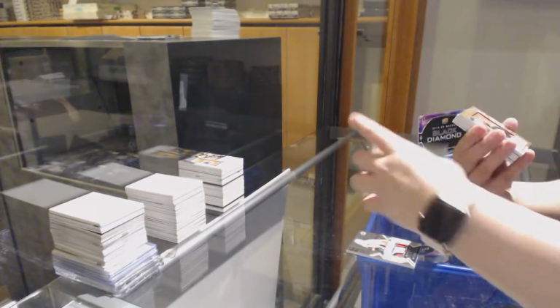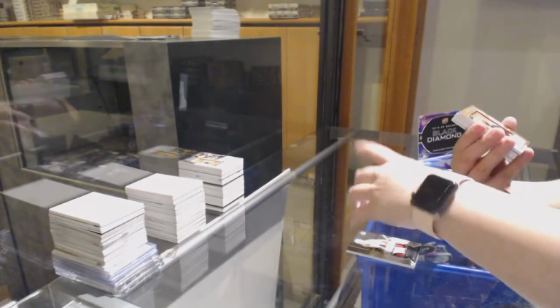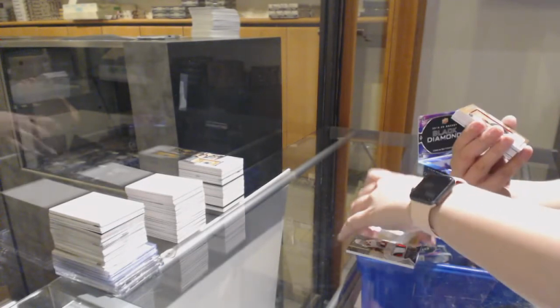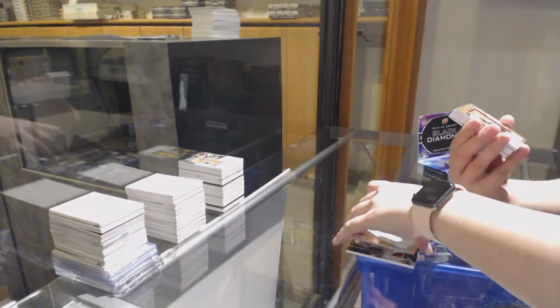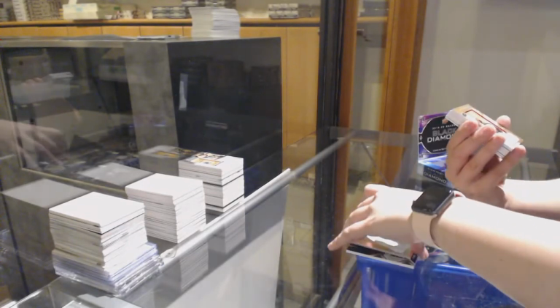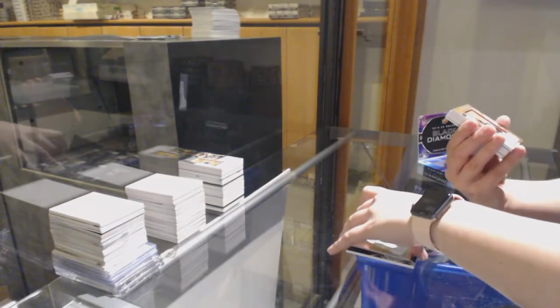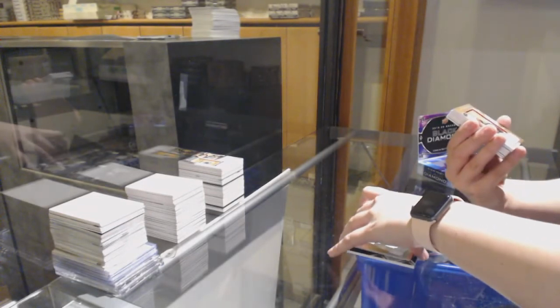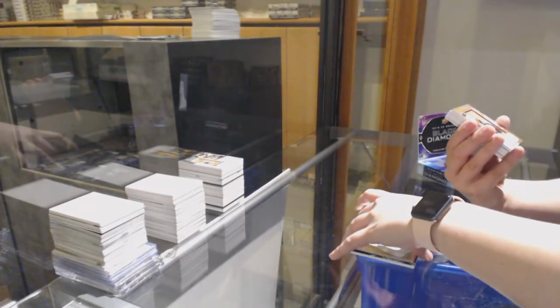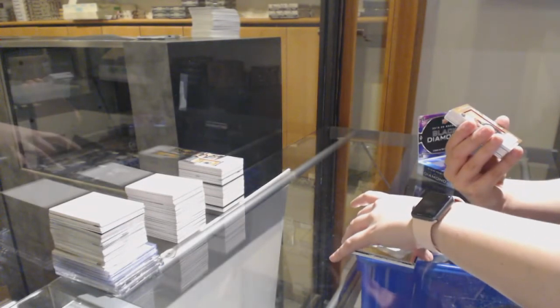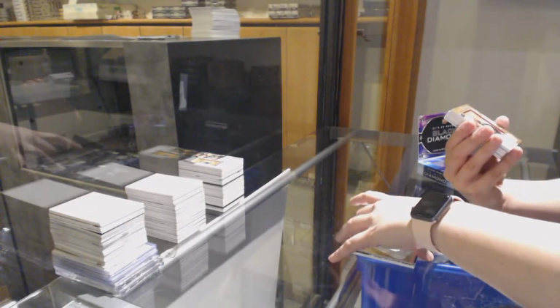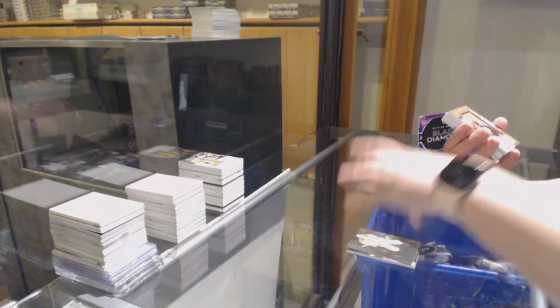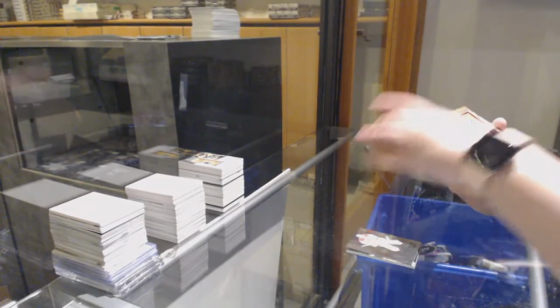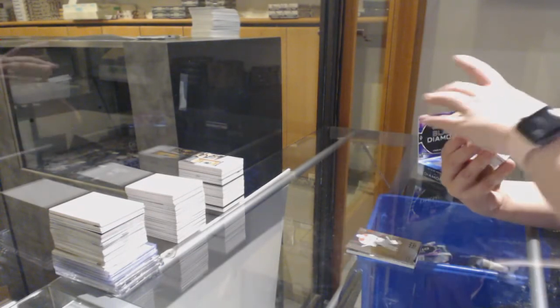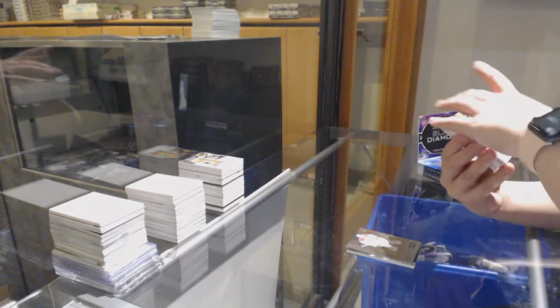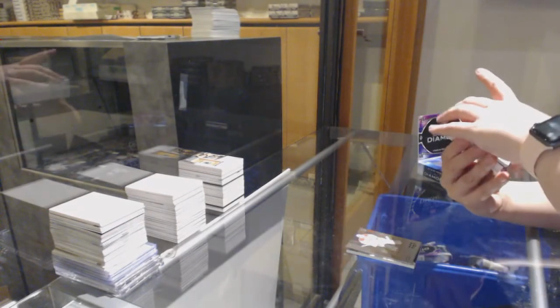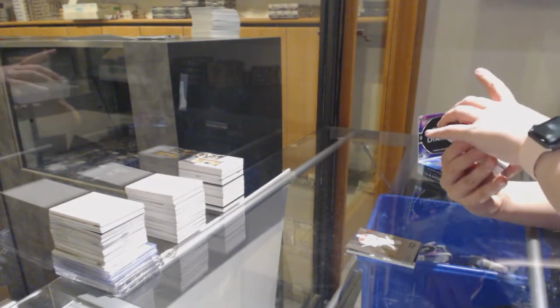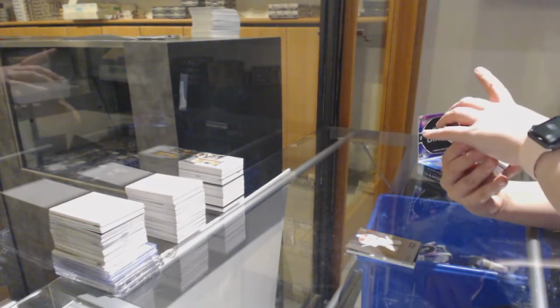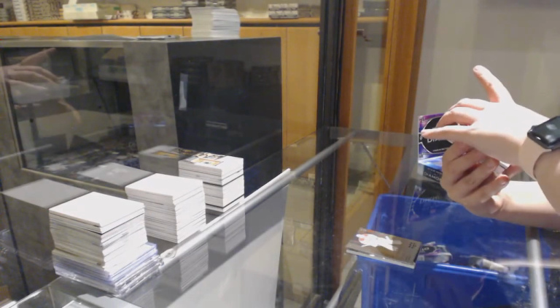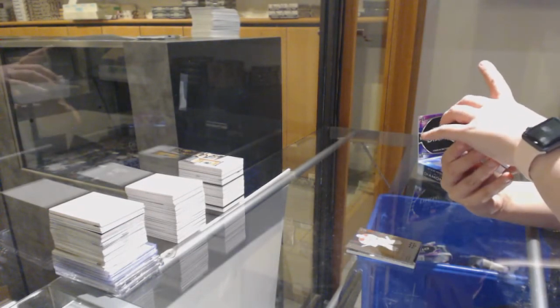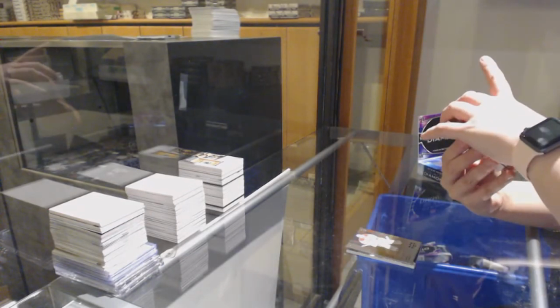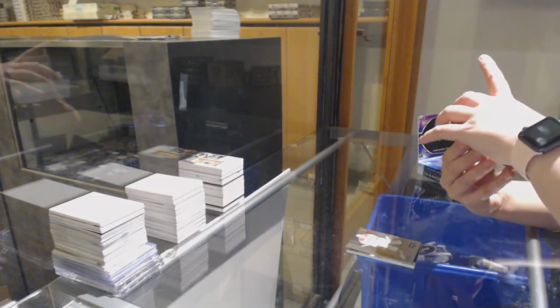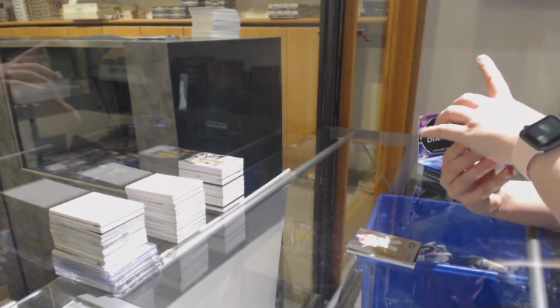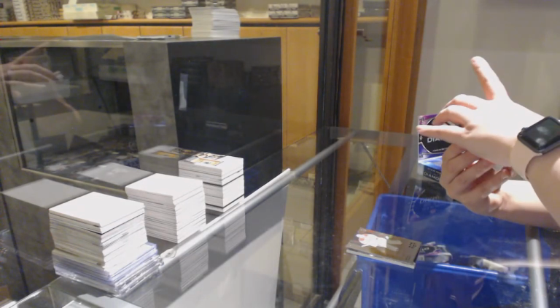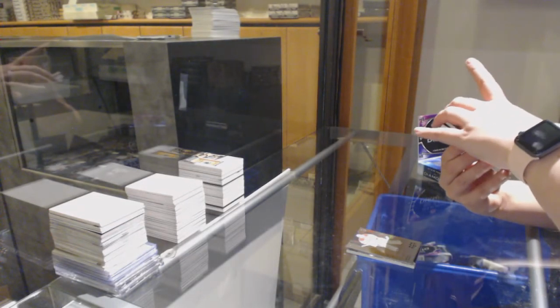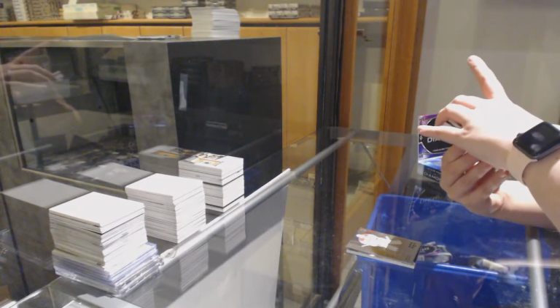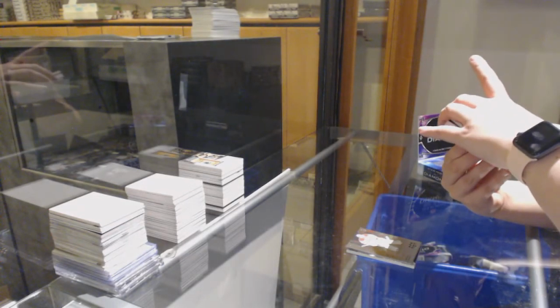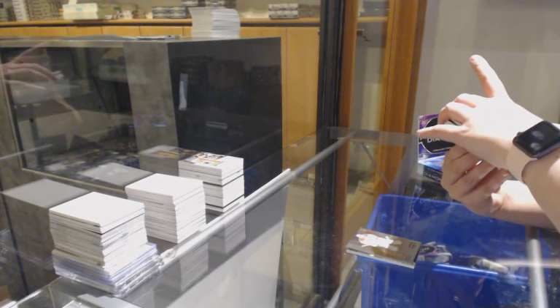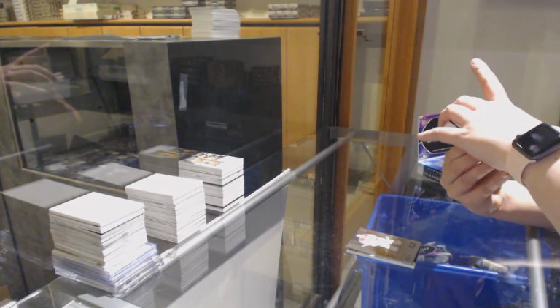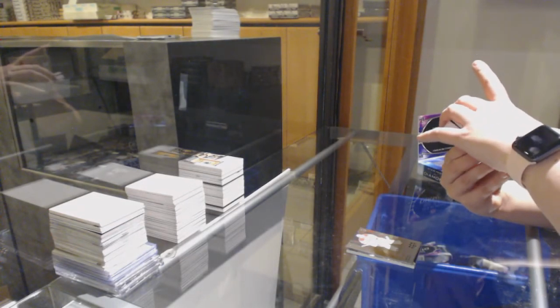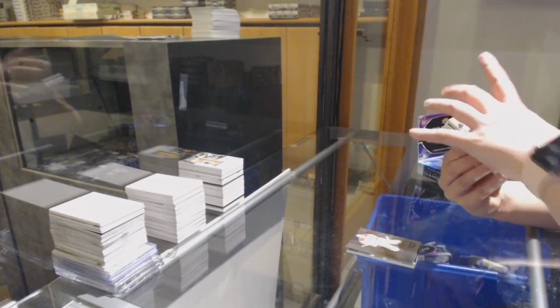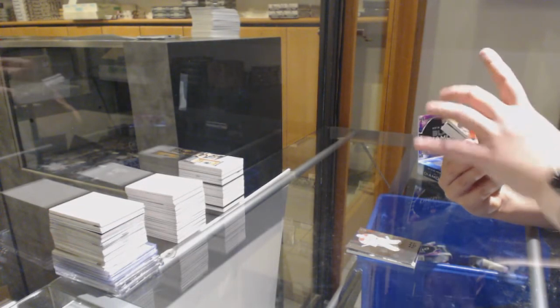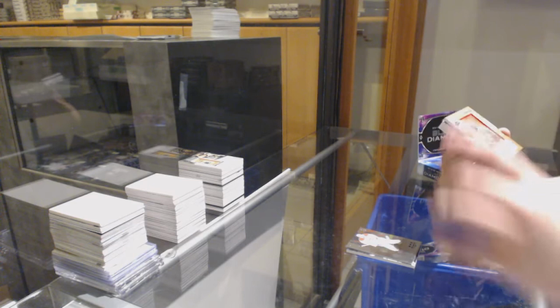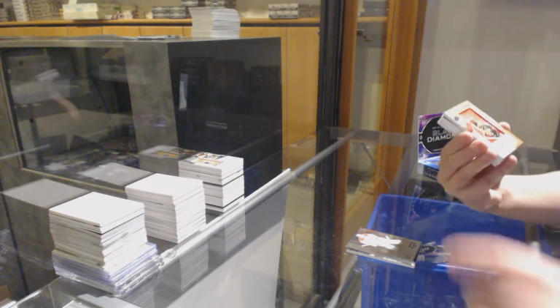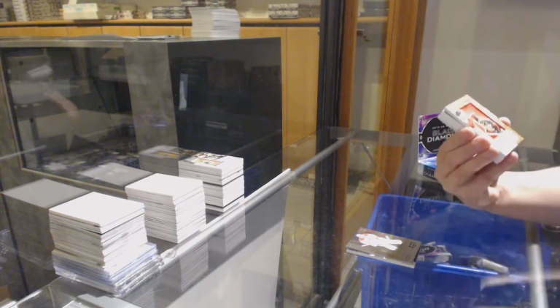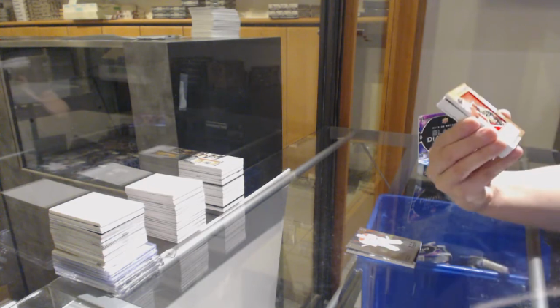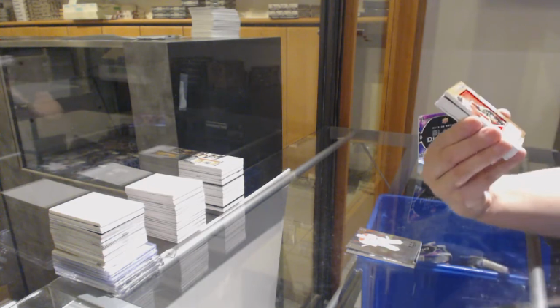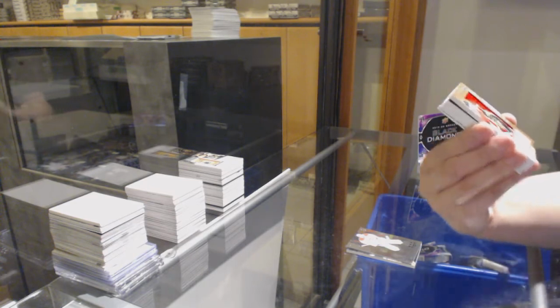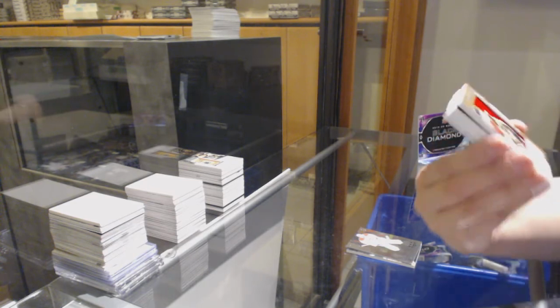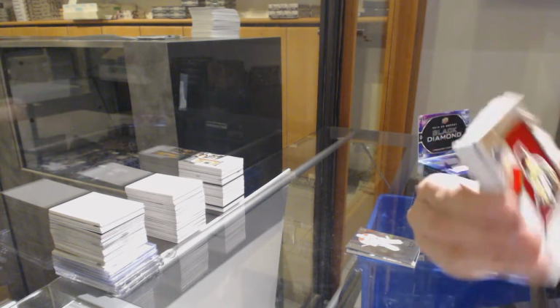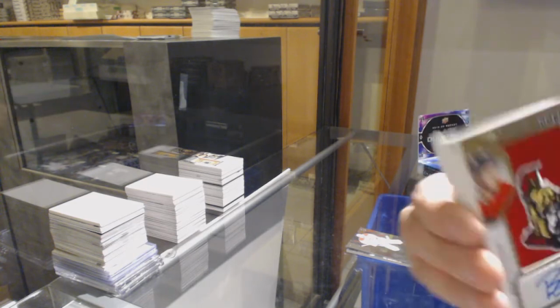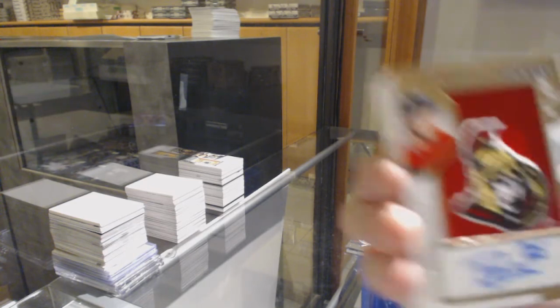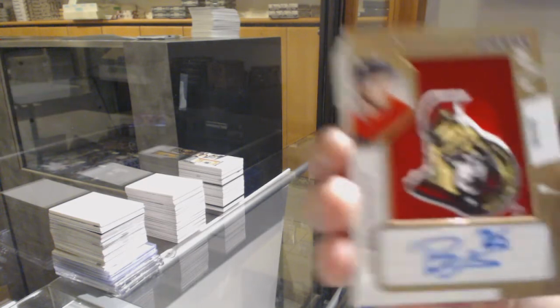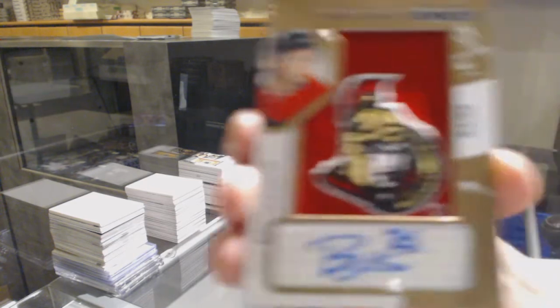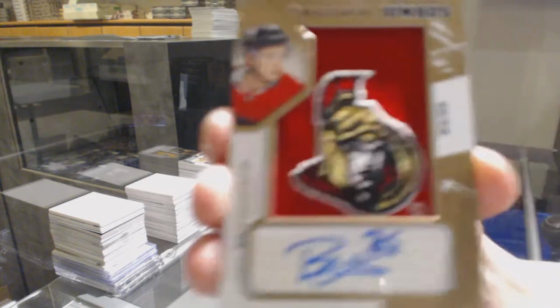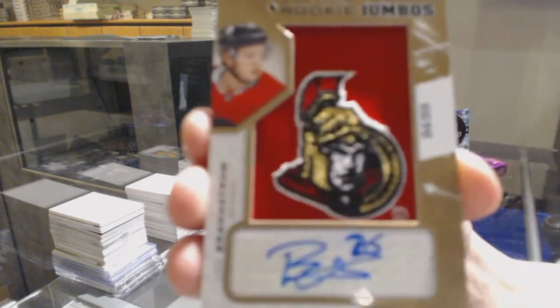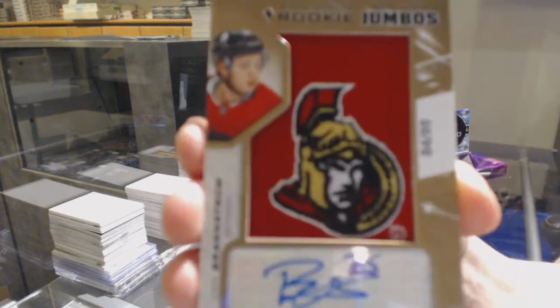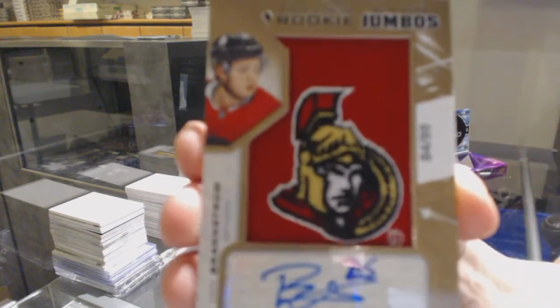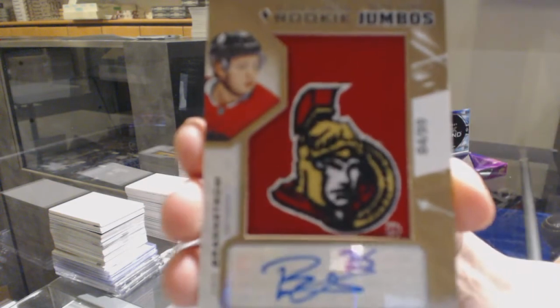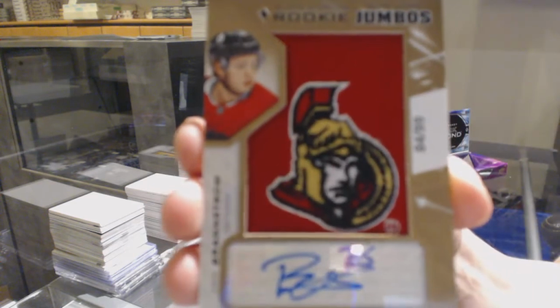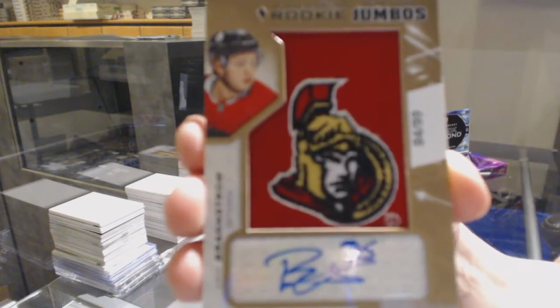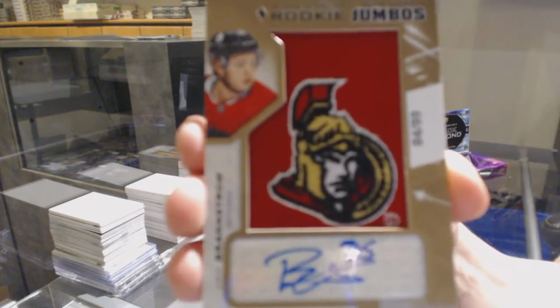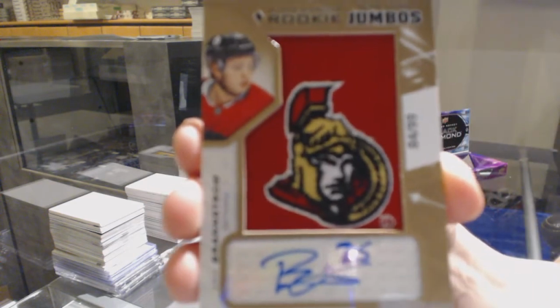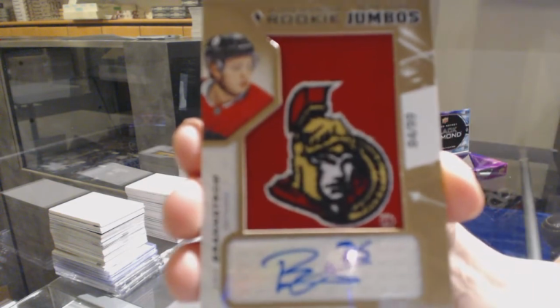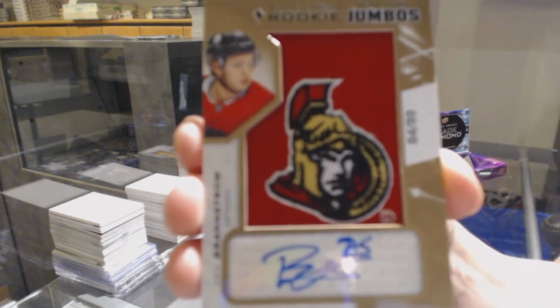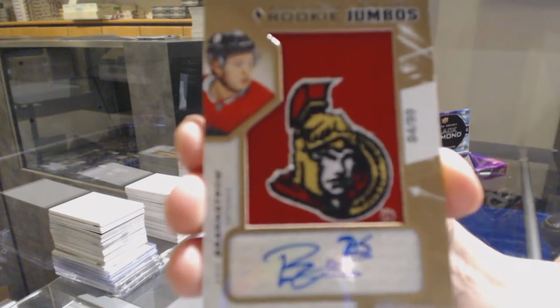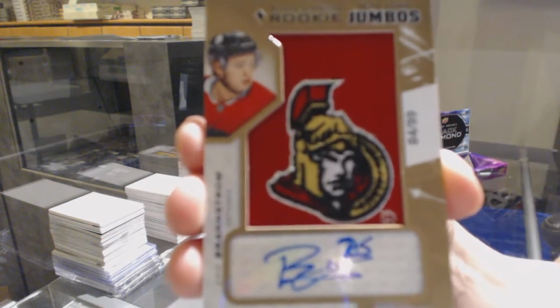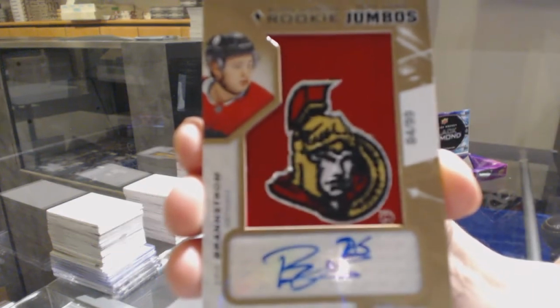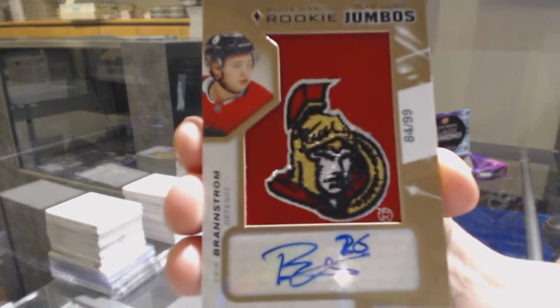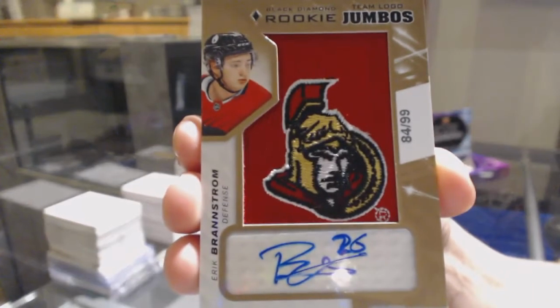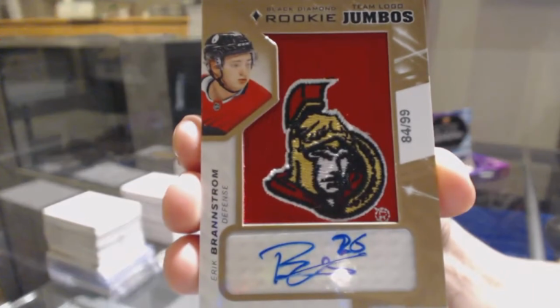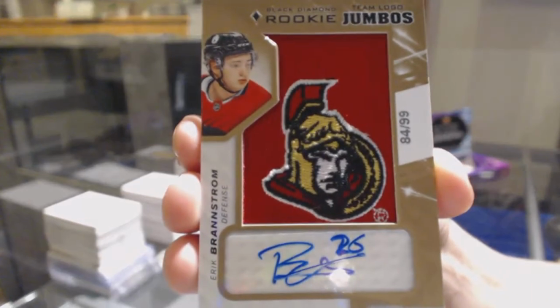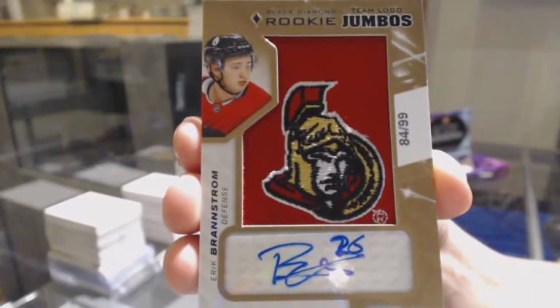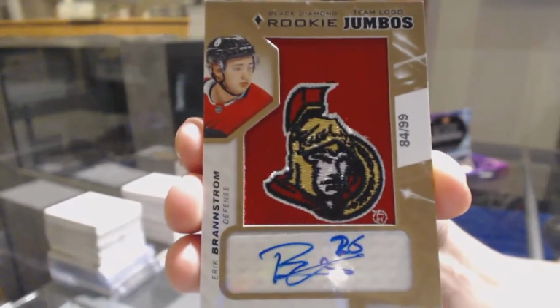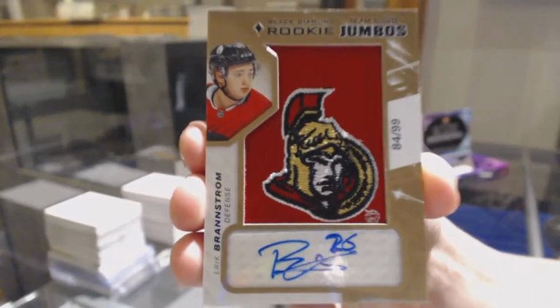Rookie Team Logo Jumbos, number 299 for Ottawa Senators, Eric Brannstrom.